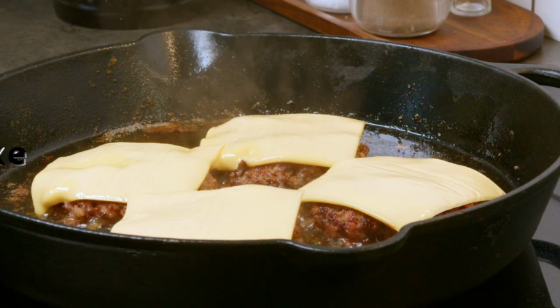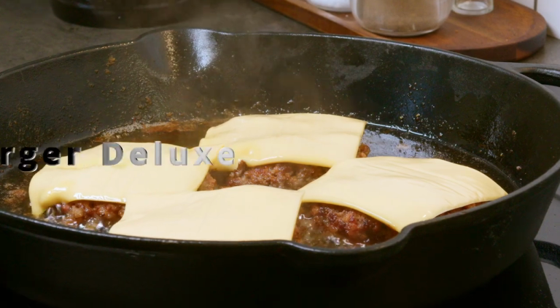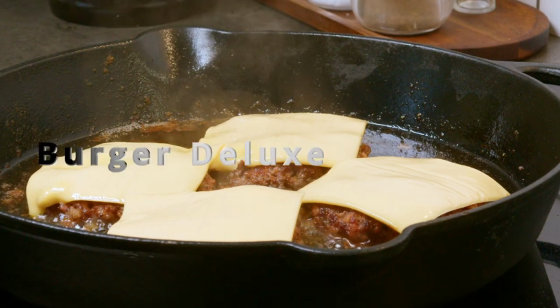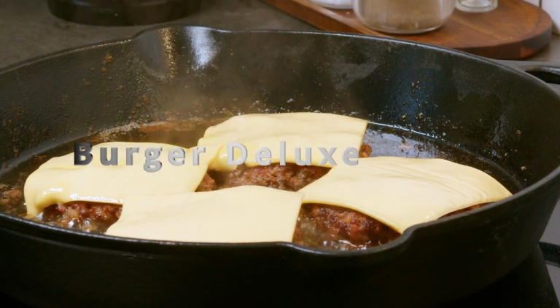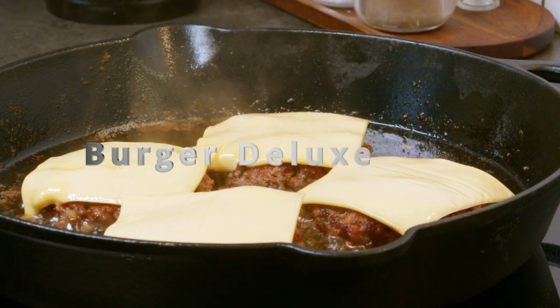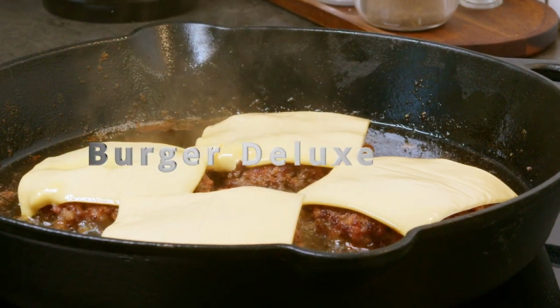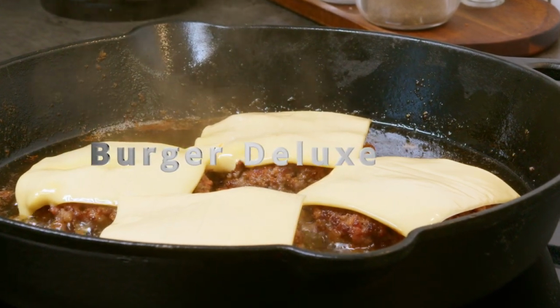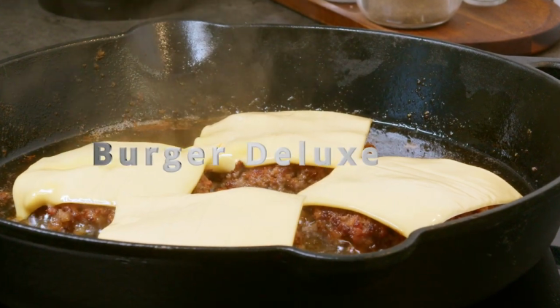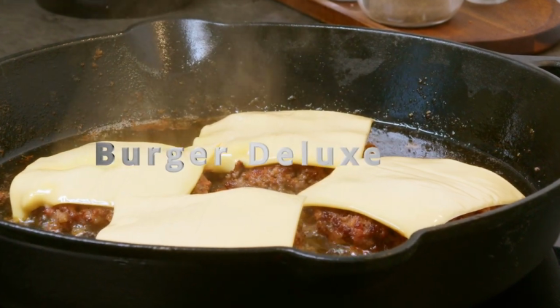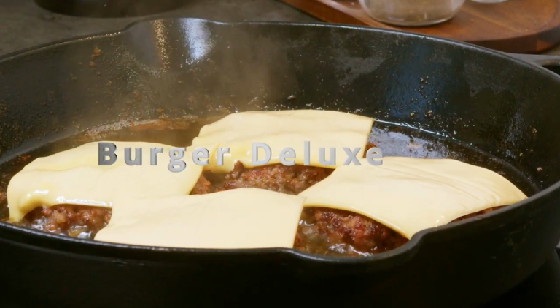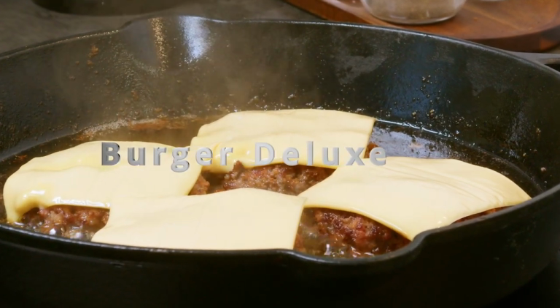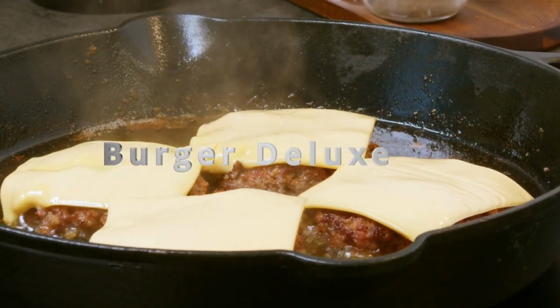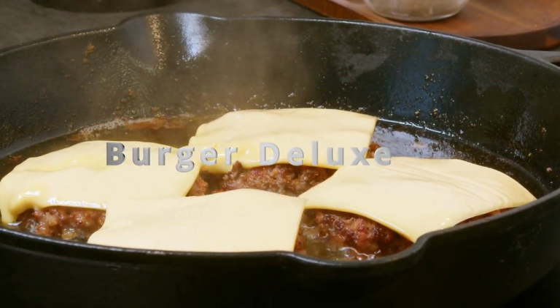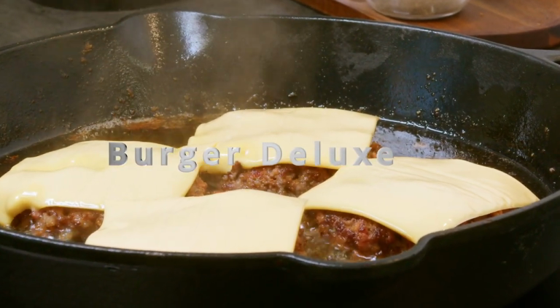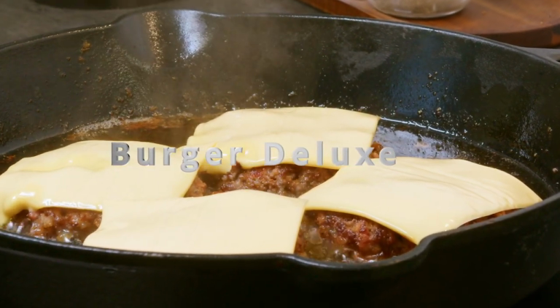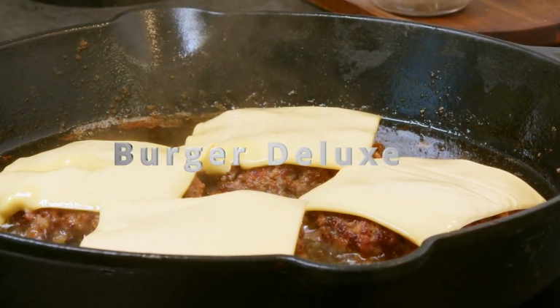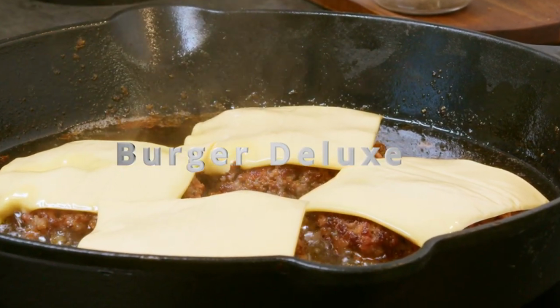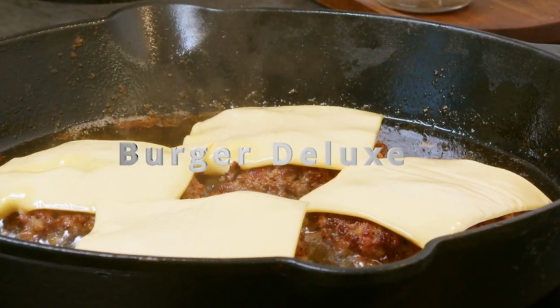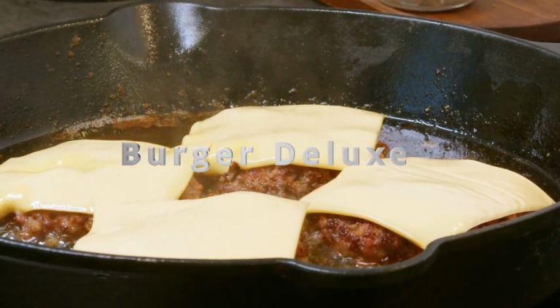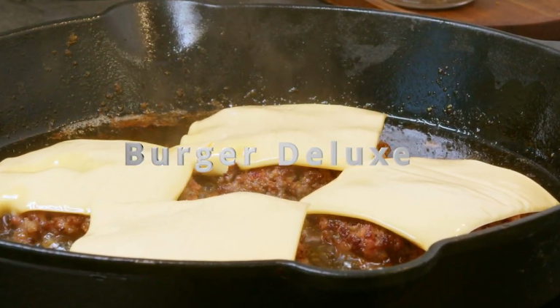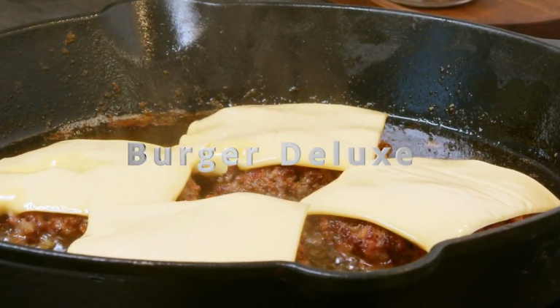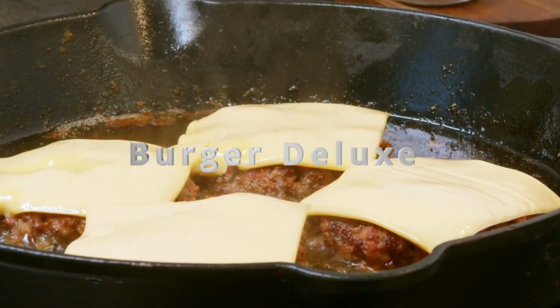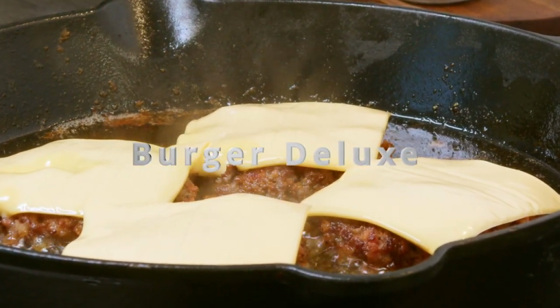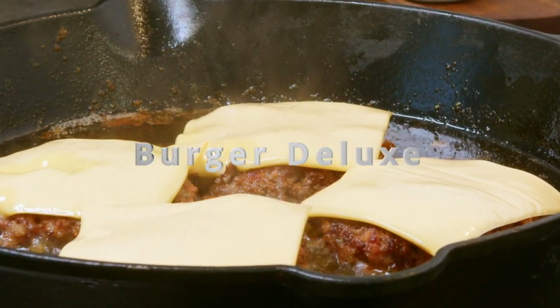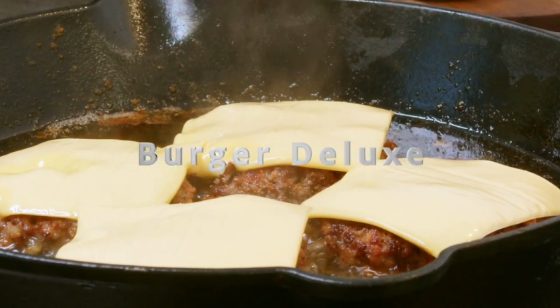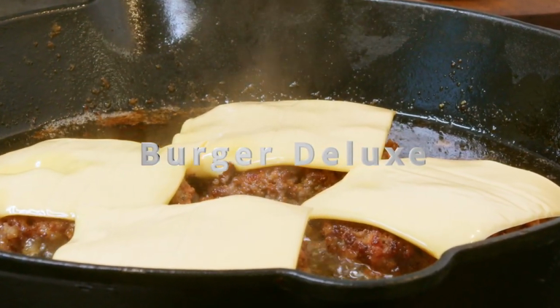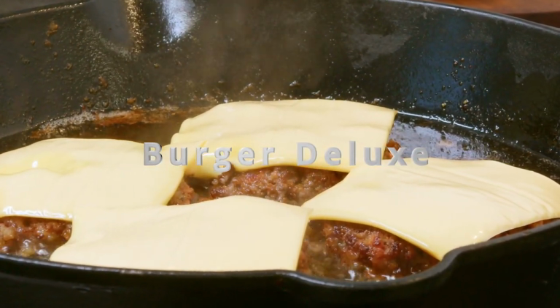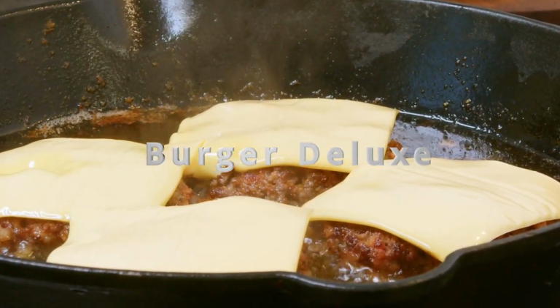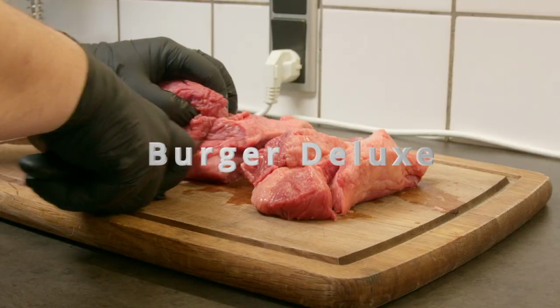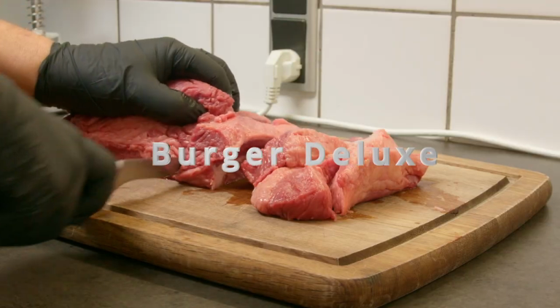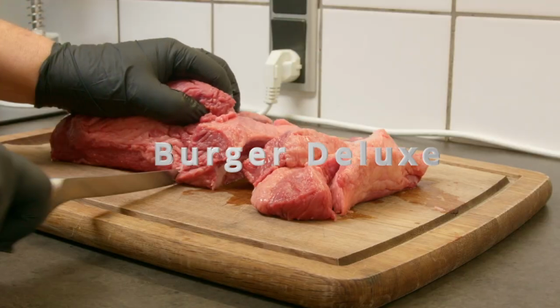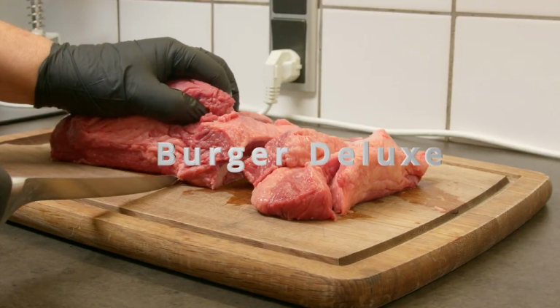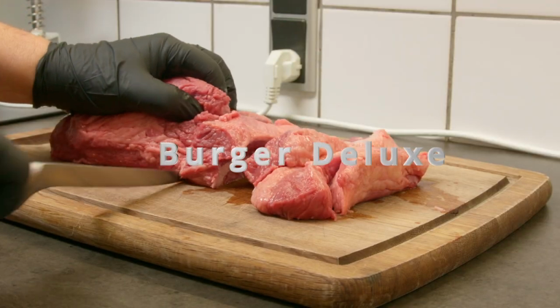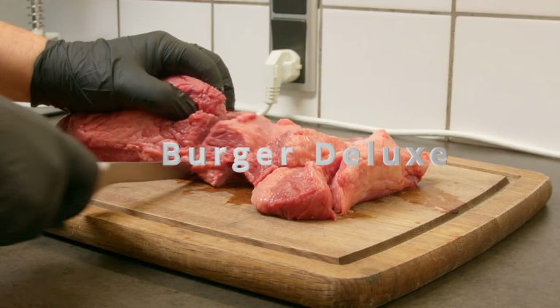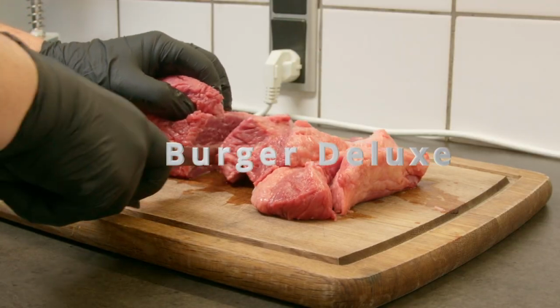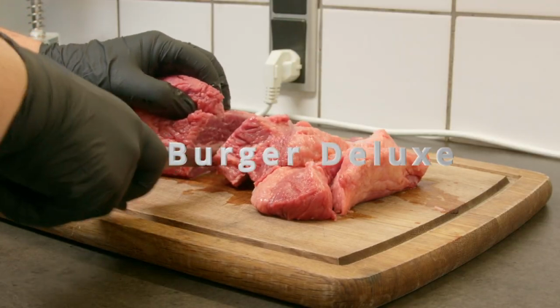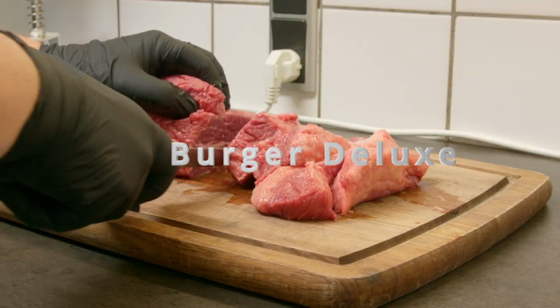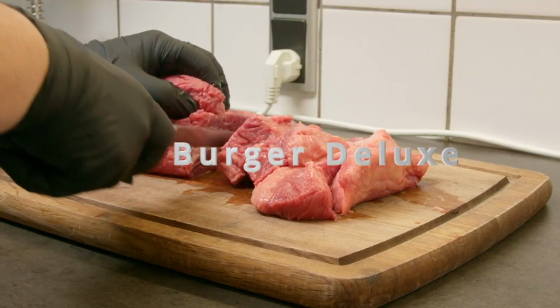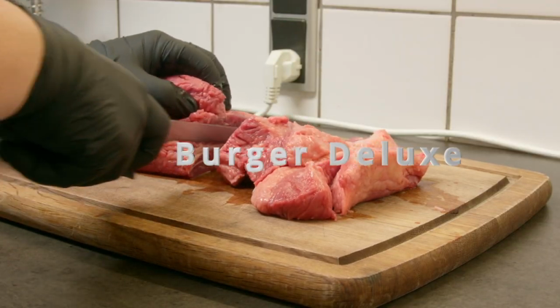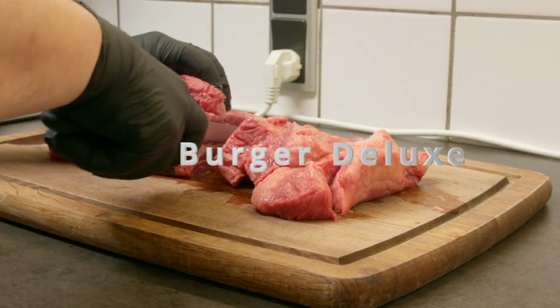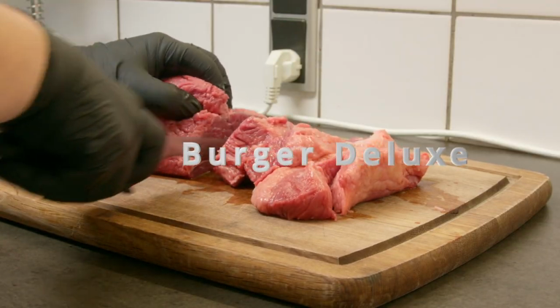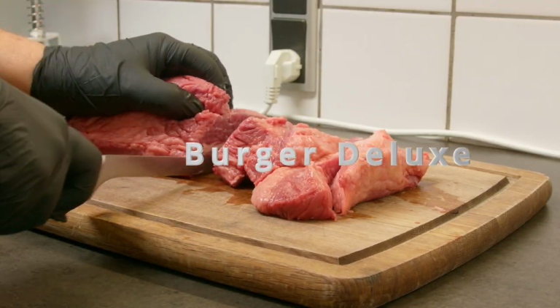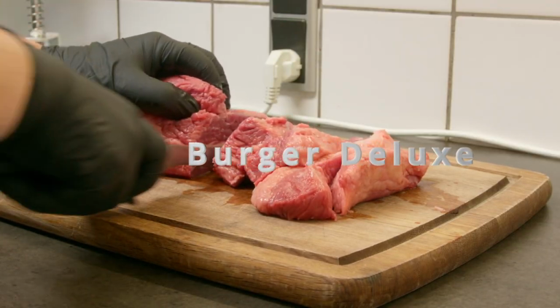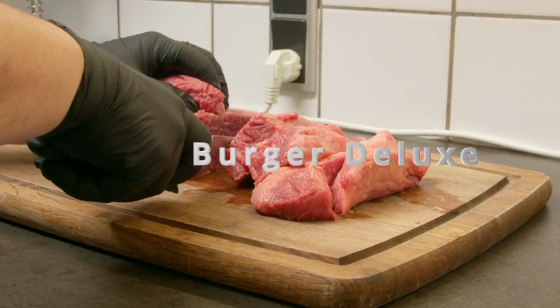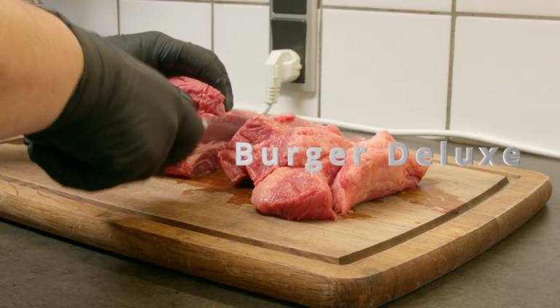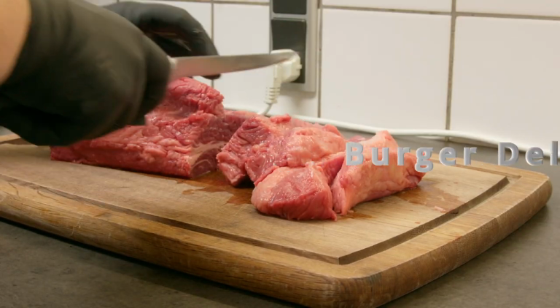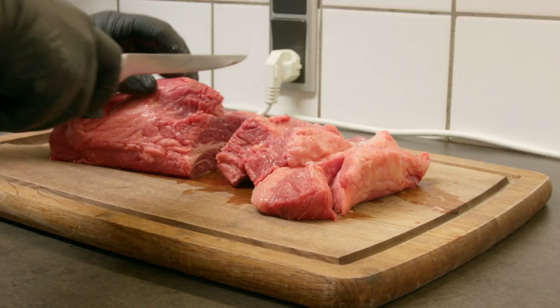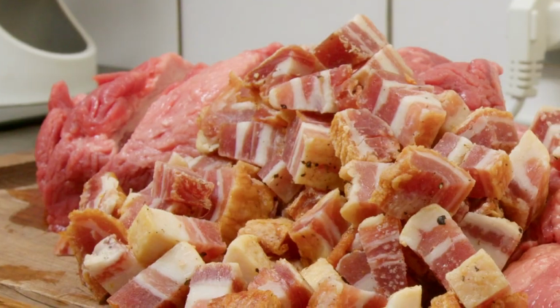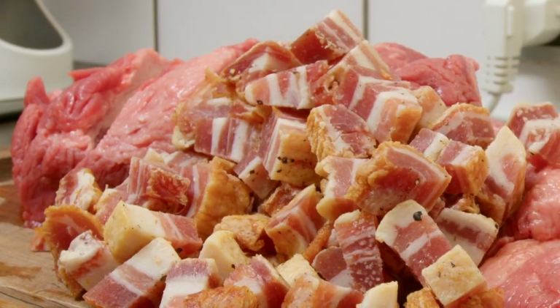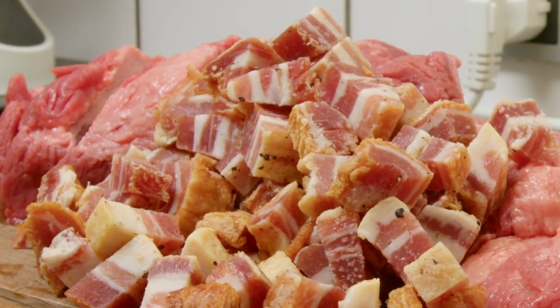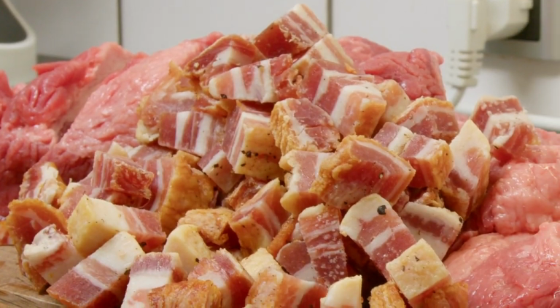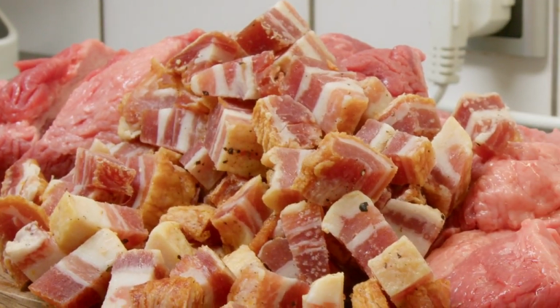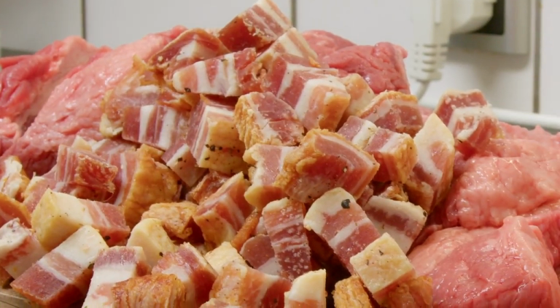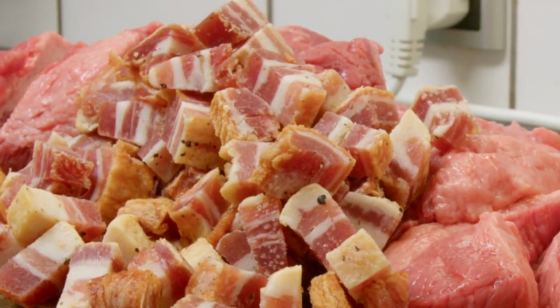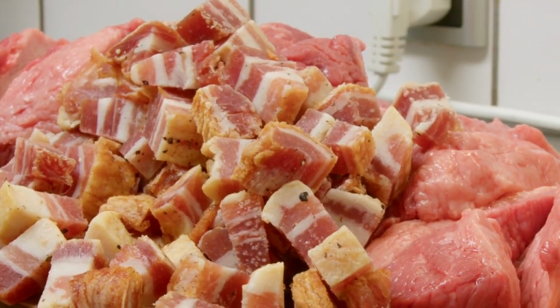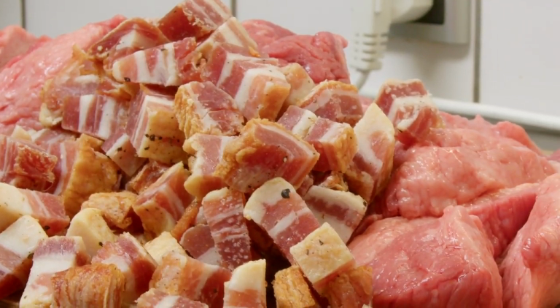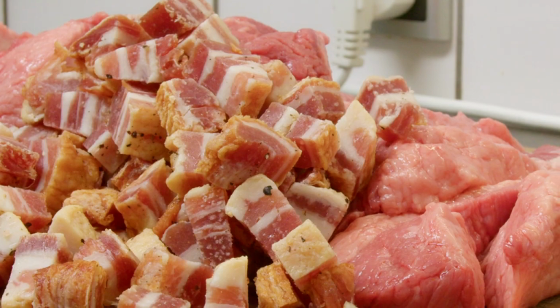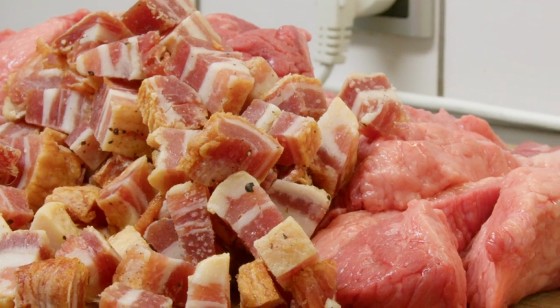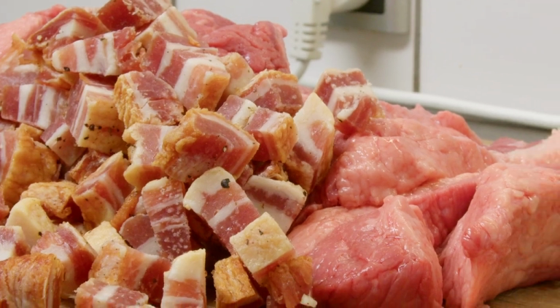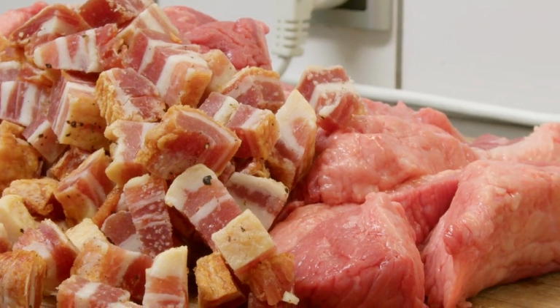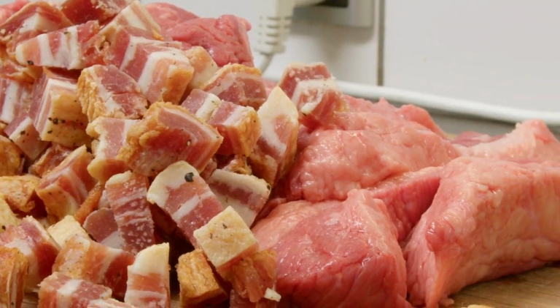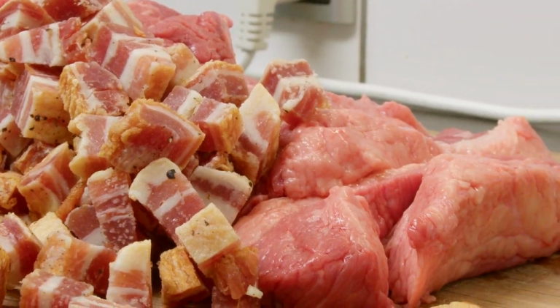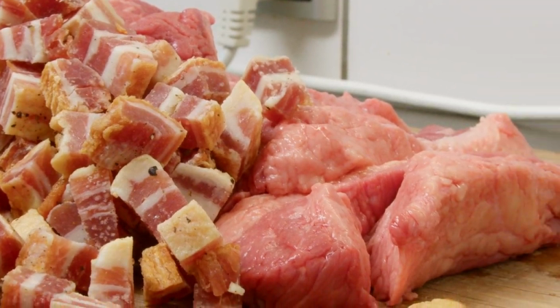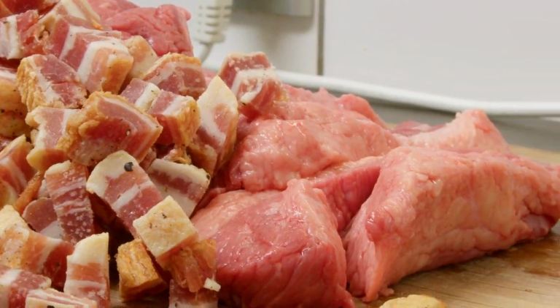What makes a great burger? For me, it's obvious to look at the two key ingredients: the bun and the beef.